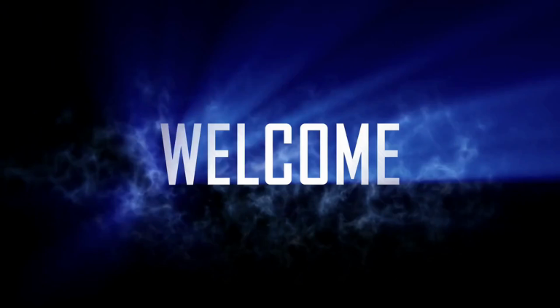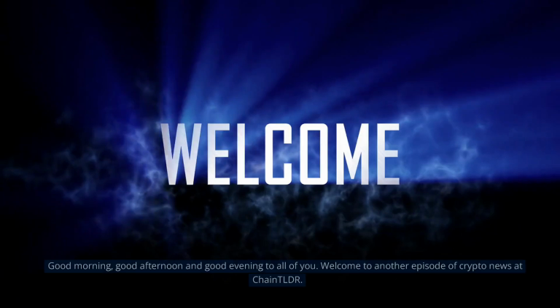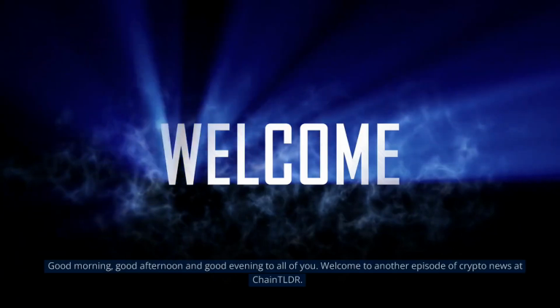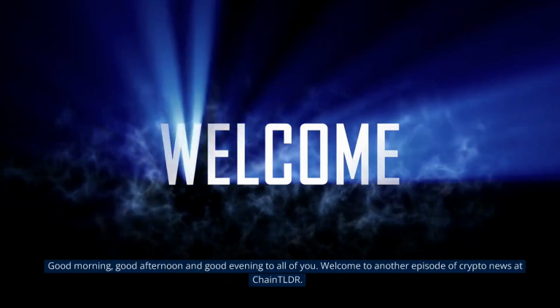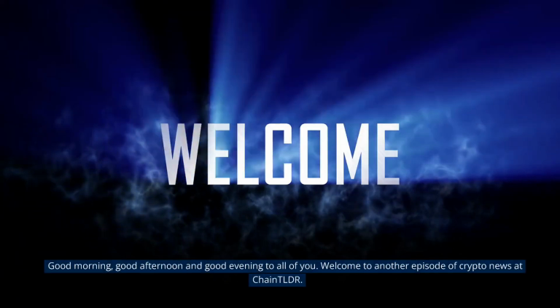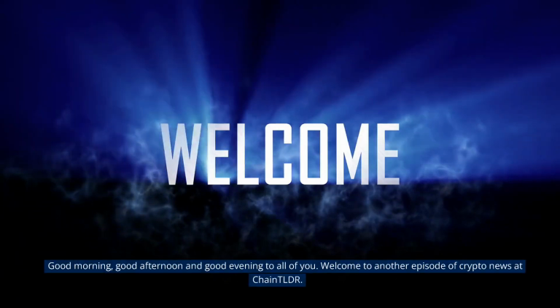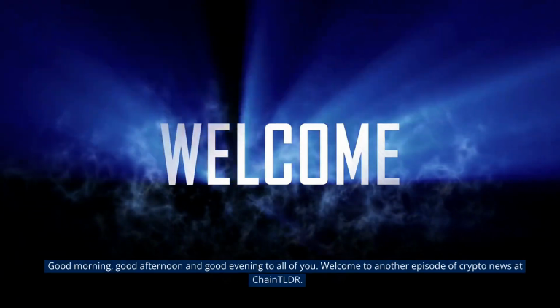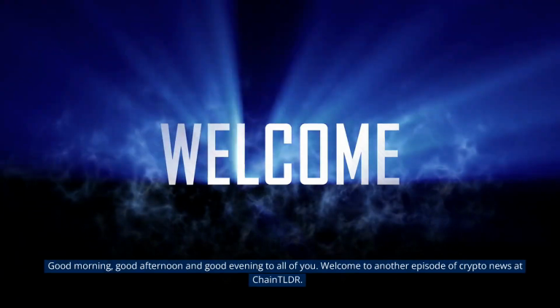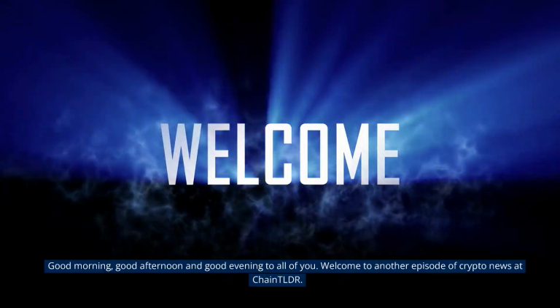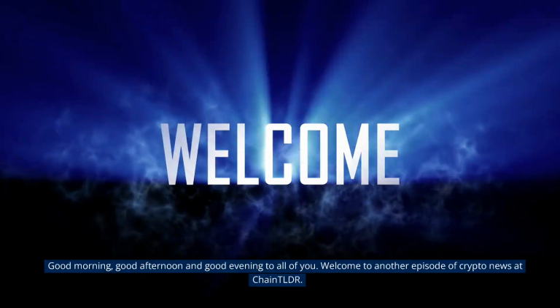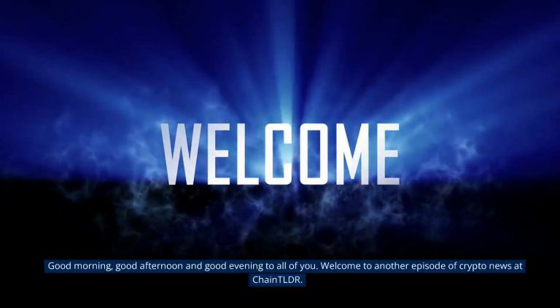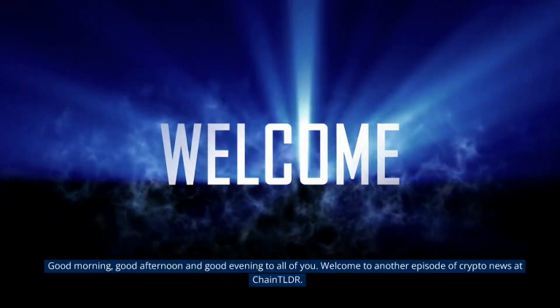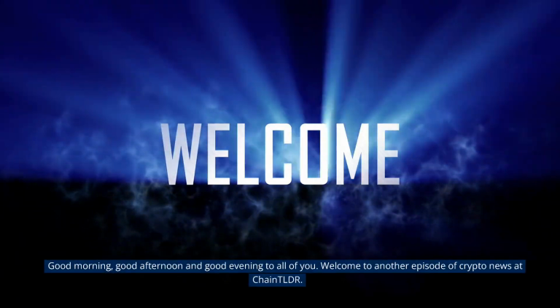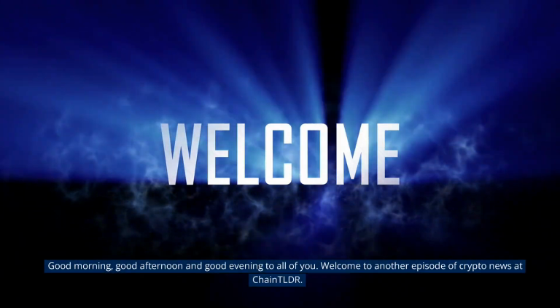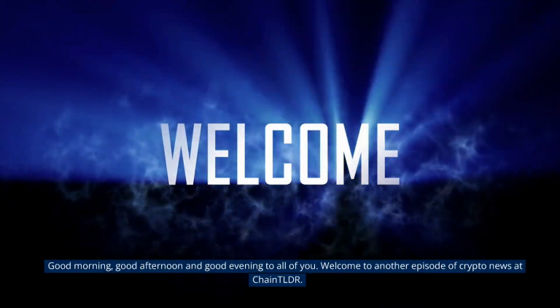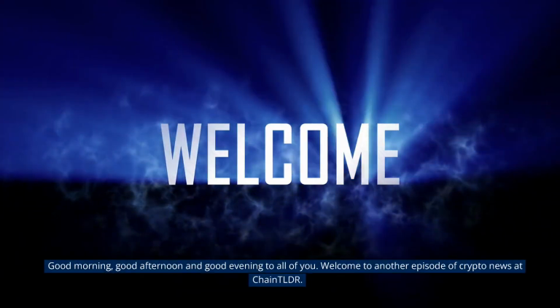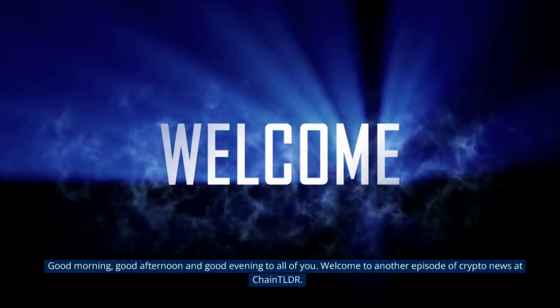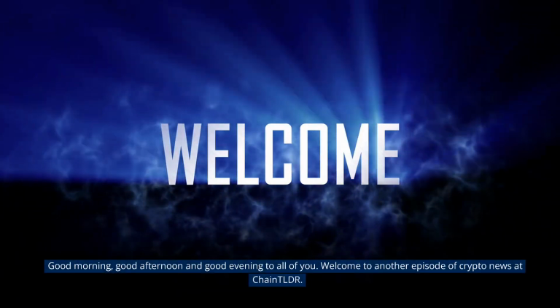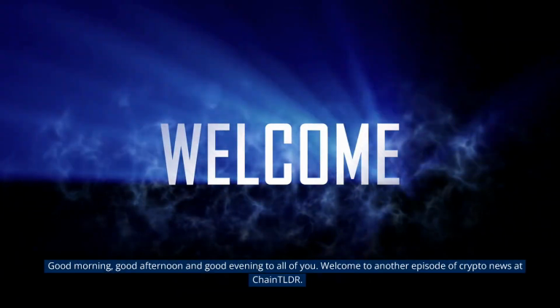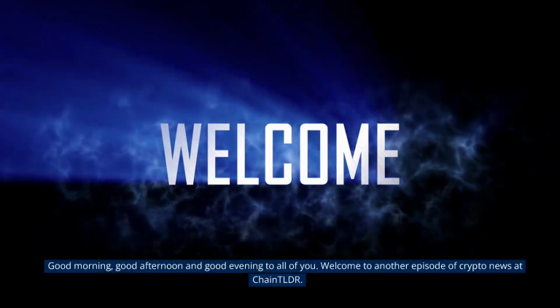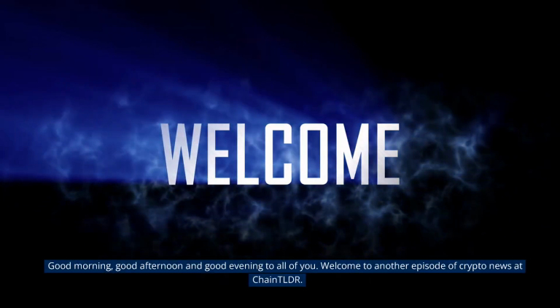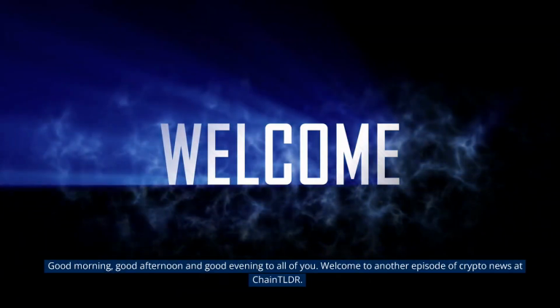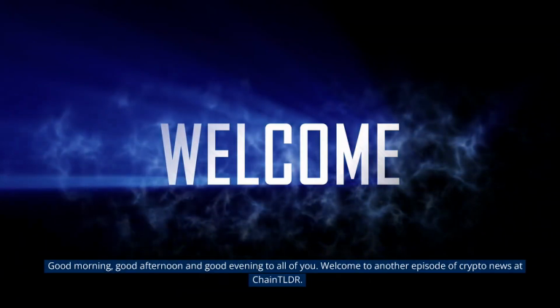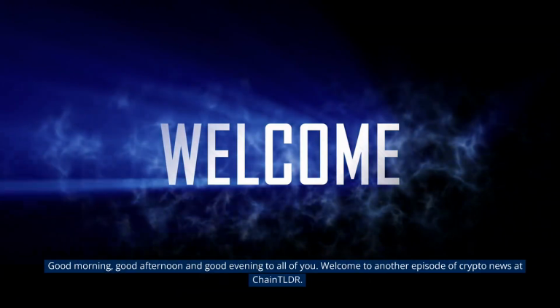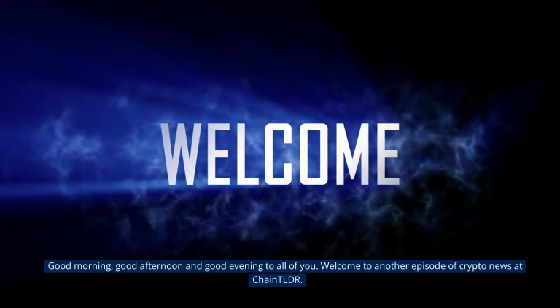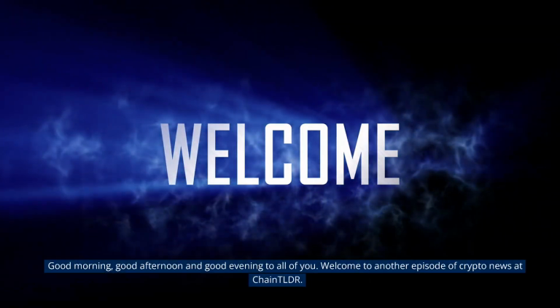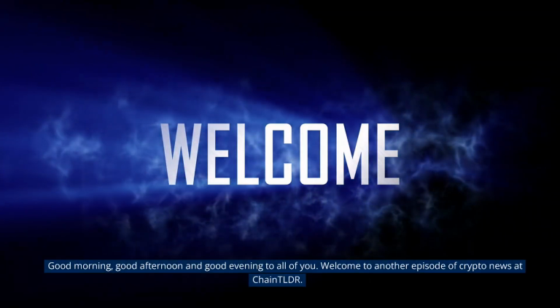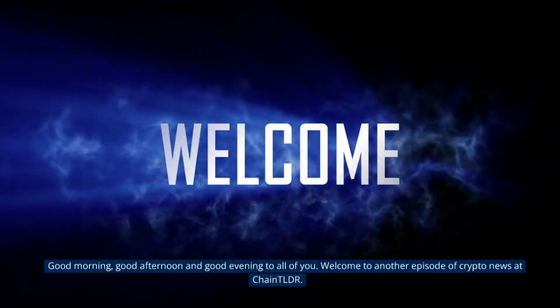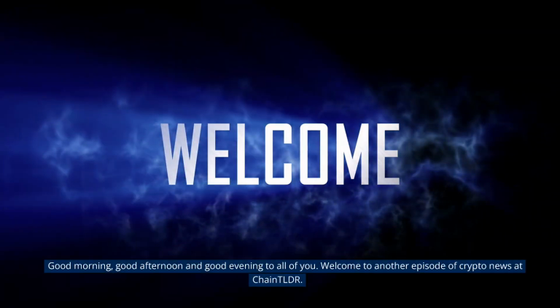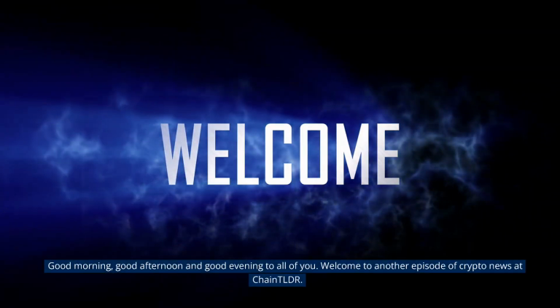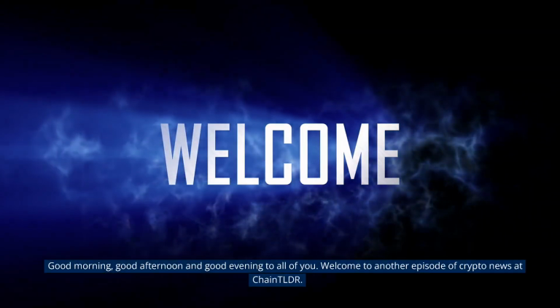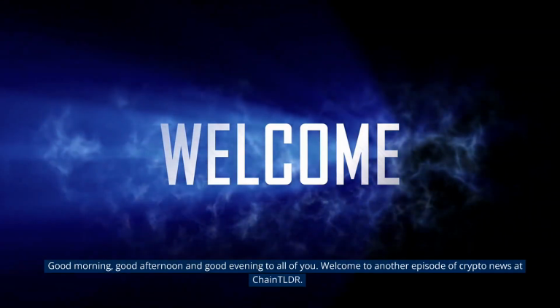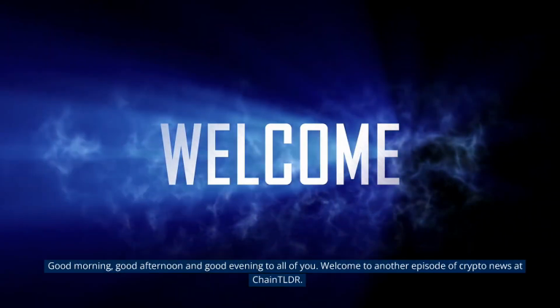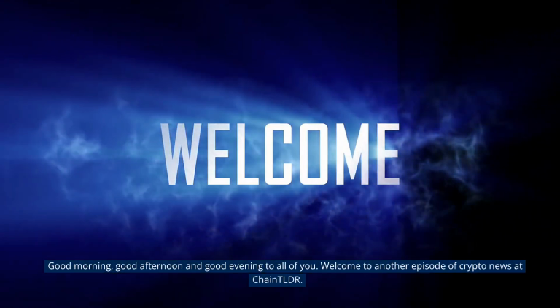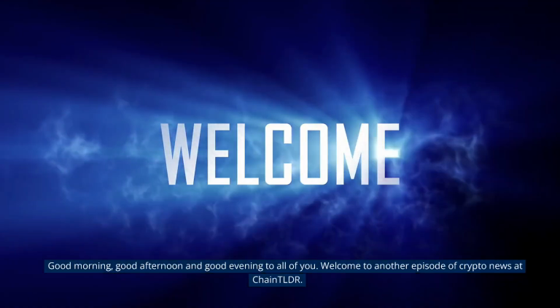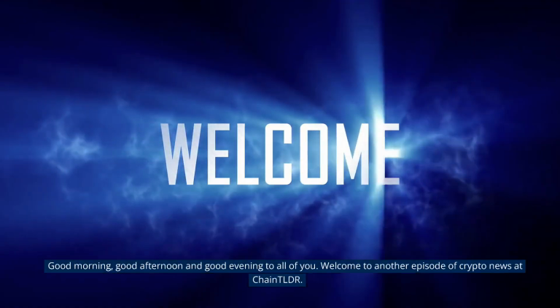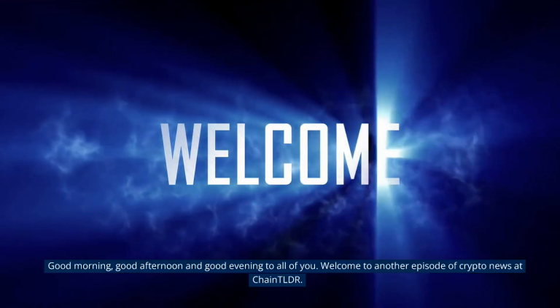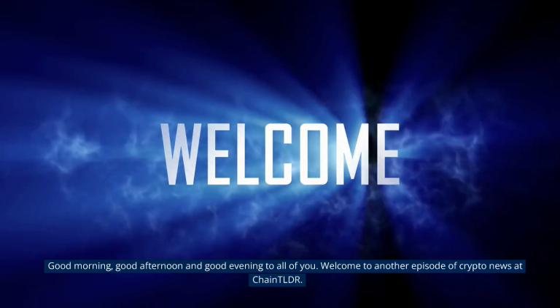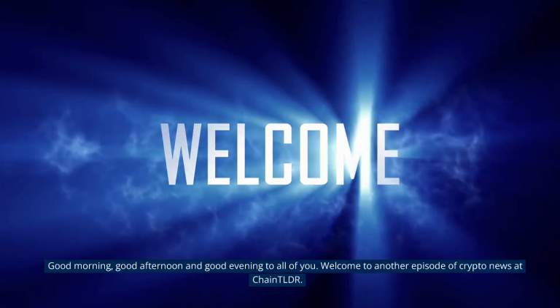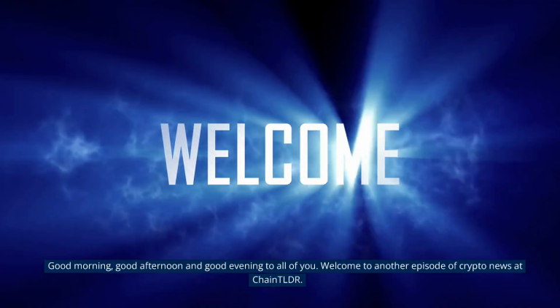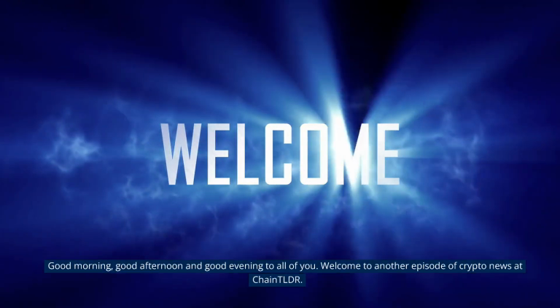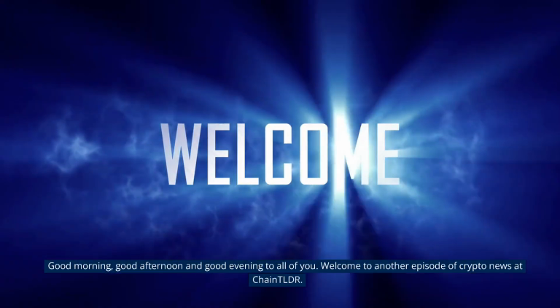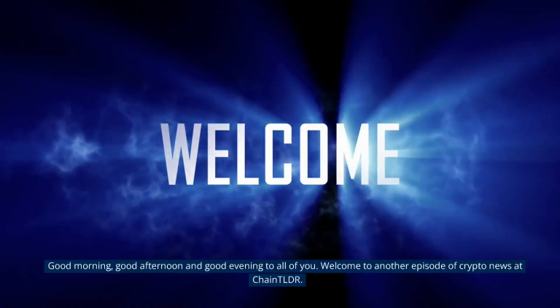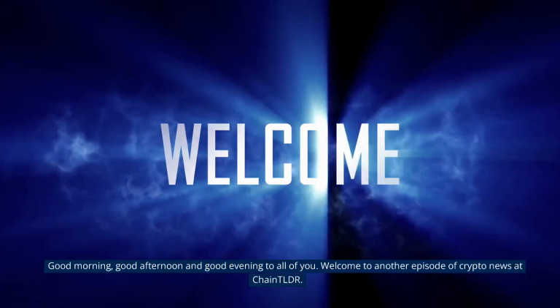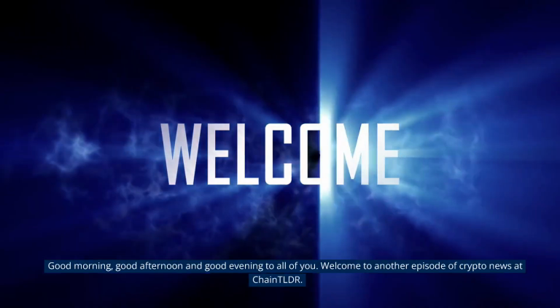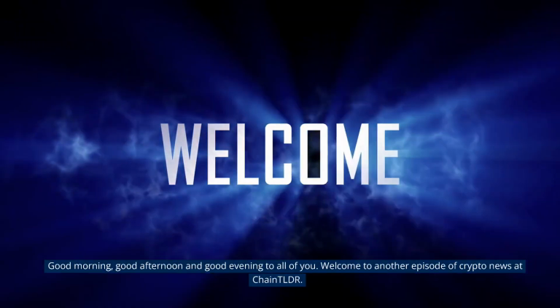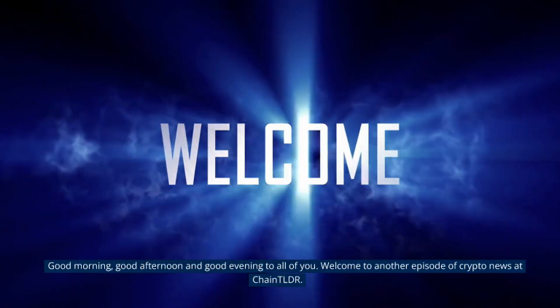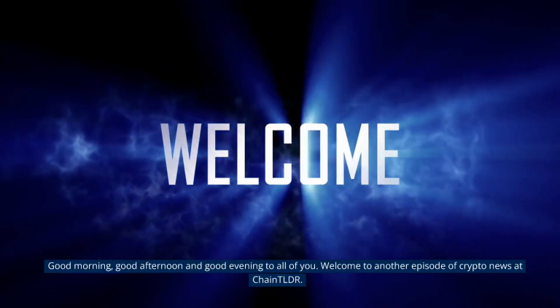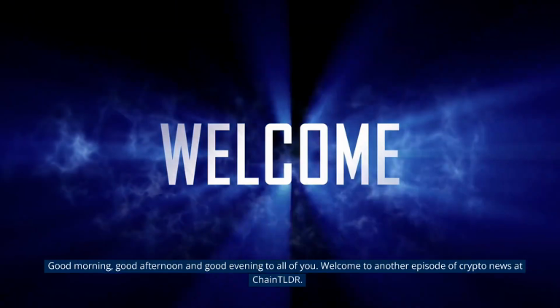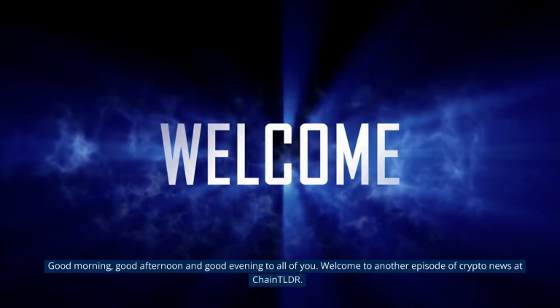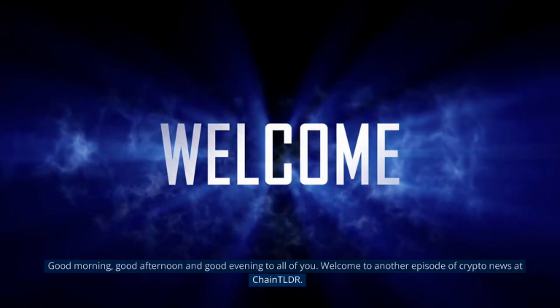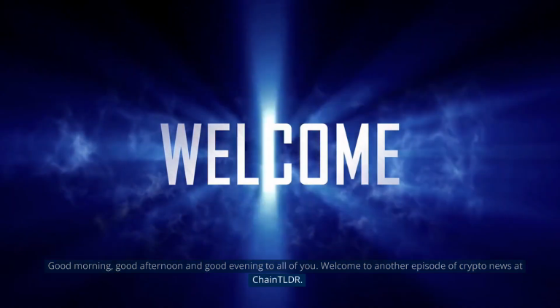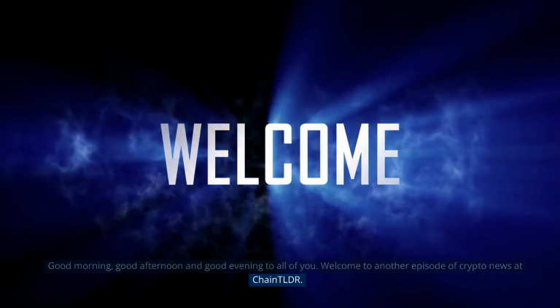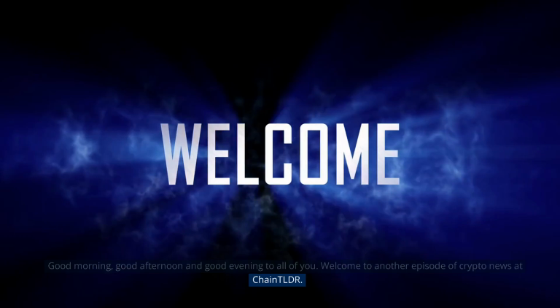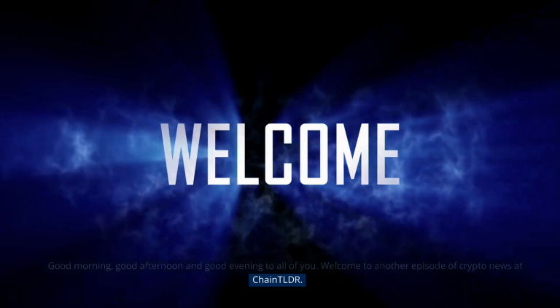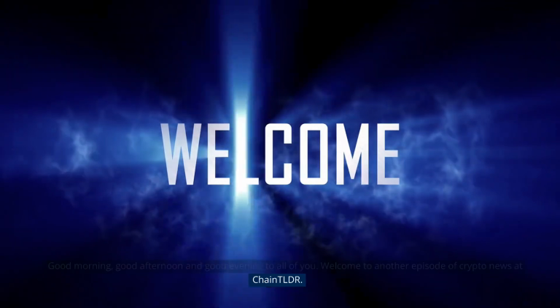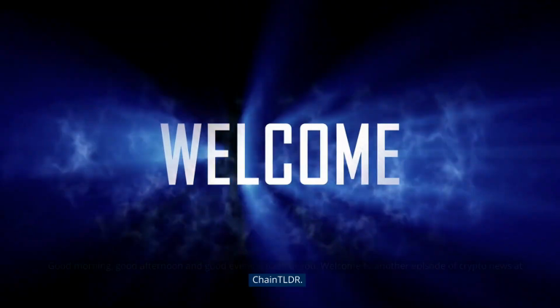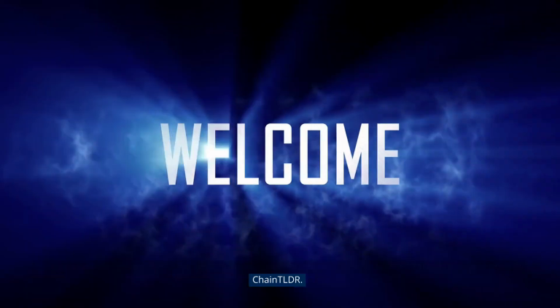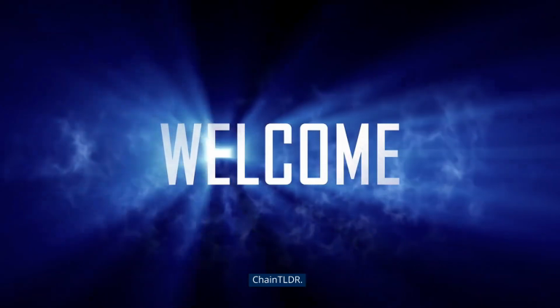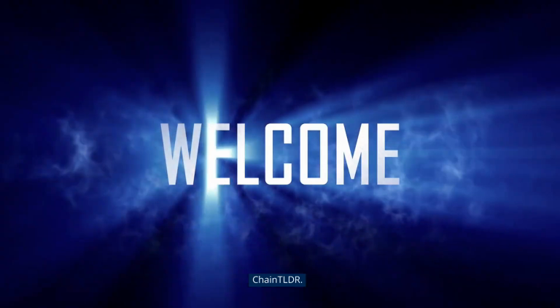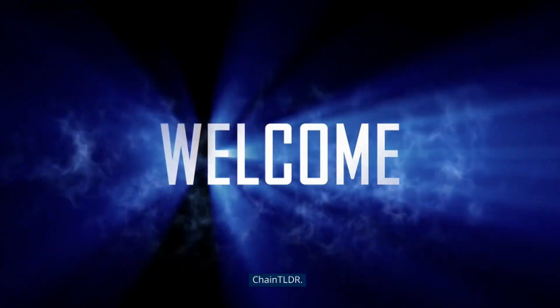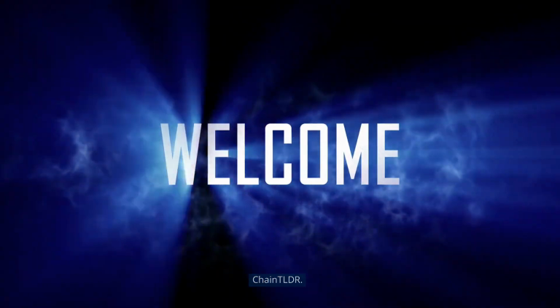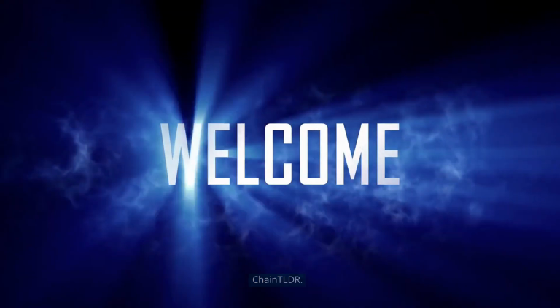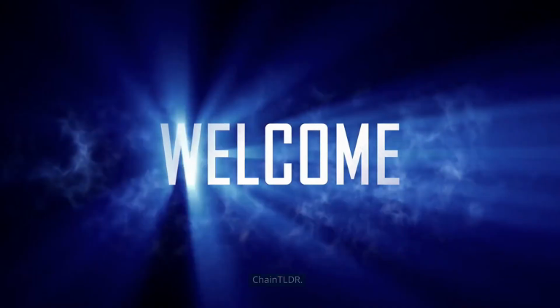Good morning, good afternoon and good evening to all of you. Welcome to another episode of Crypto News at Chain TLDR.